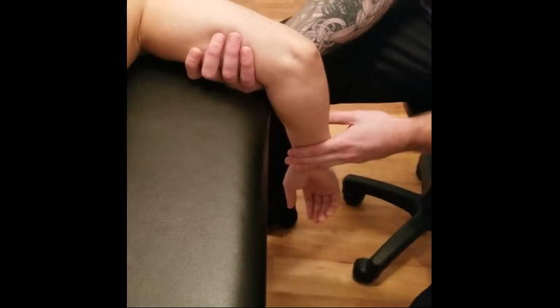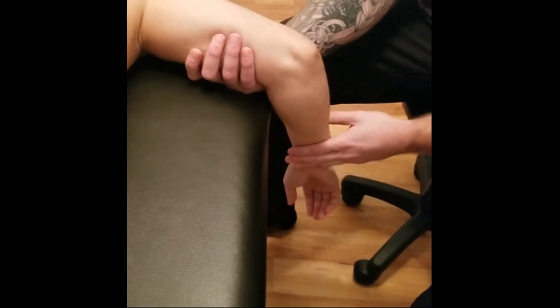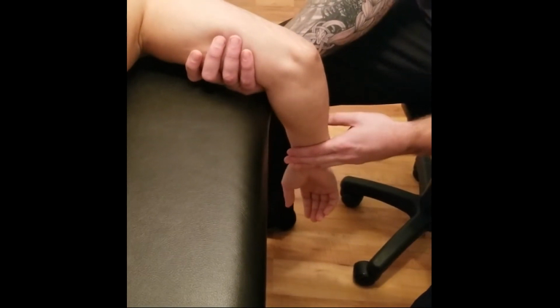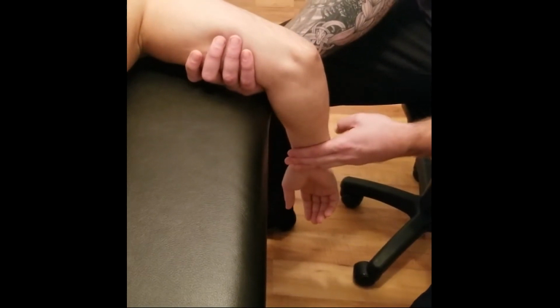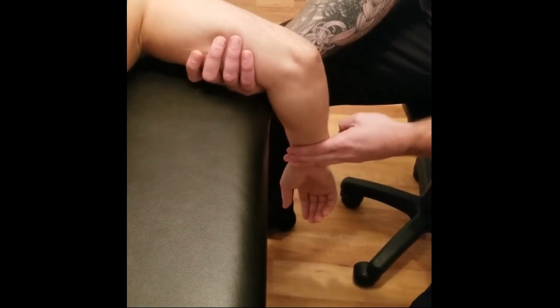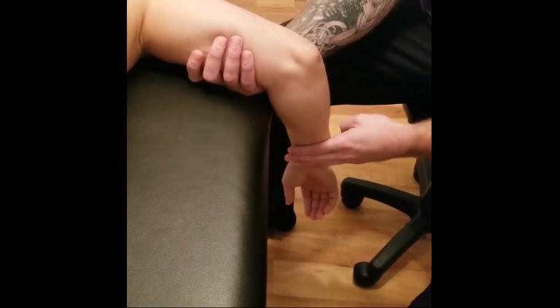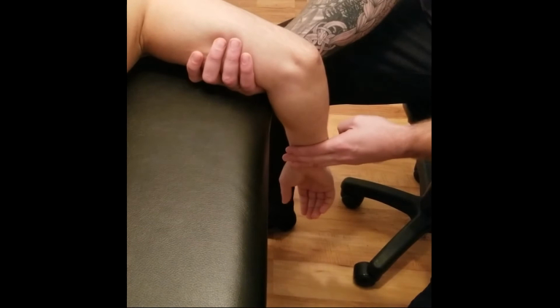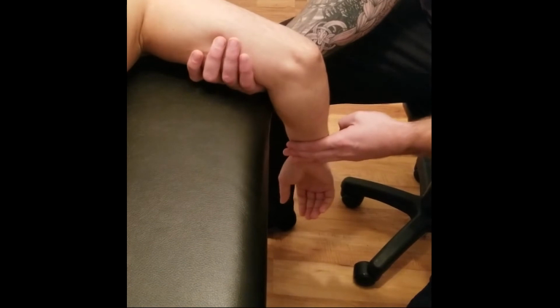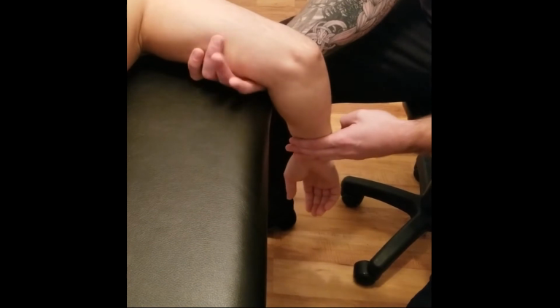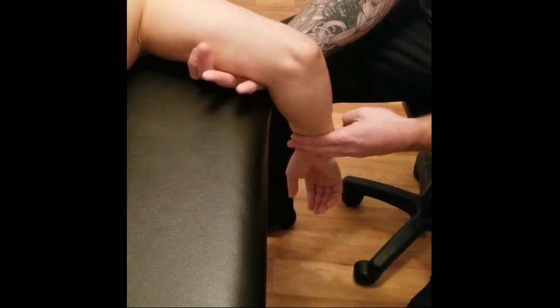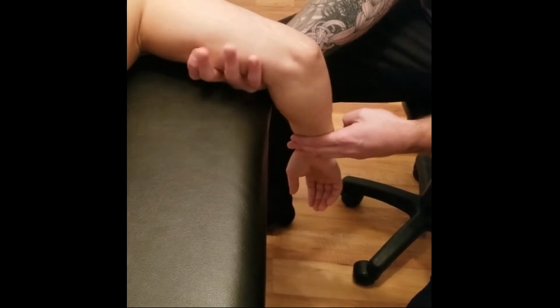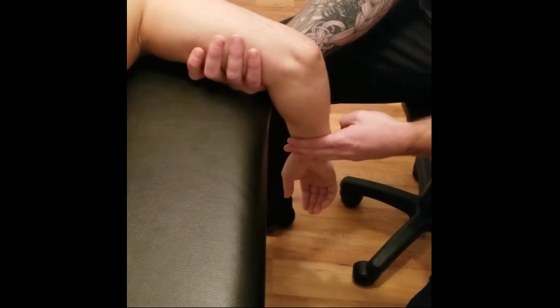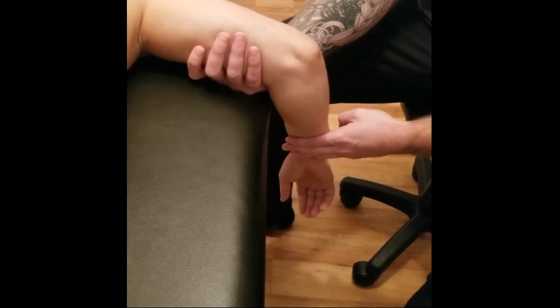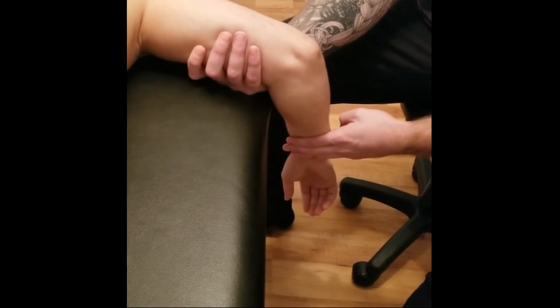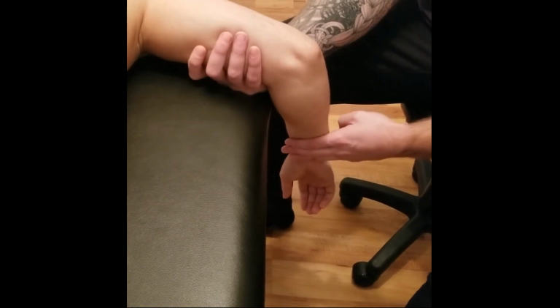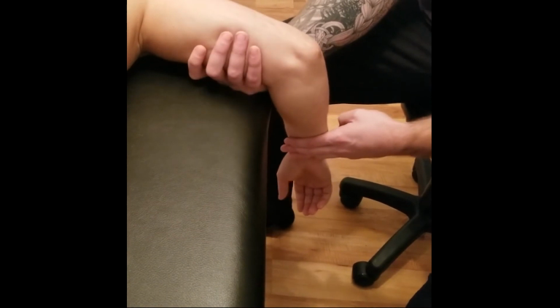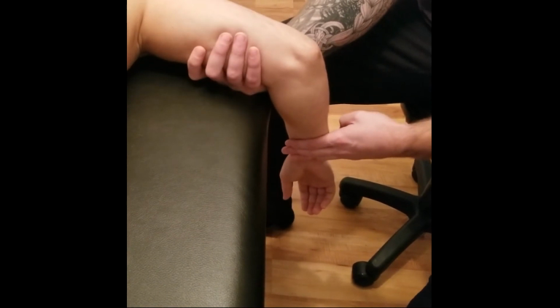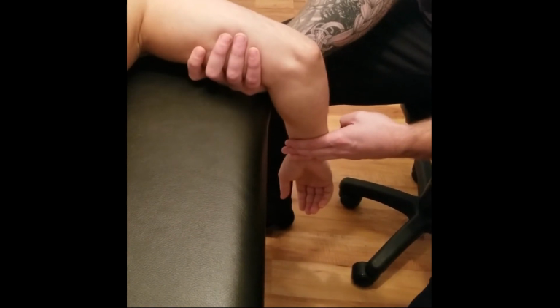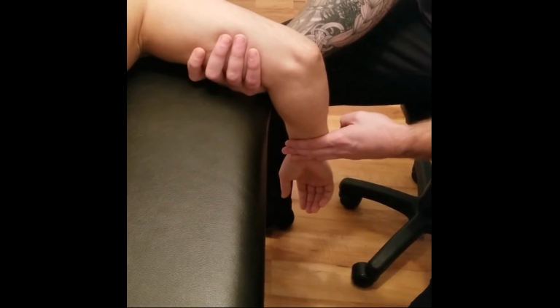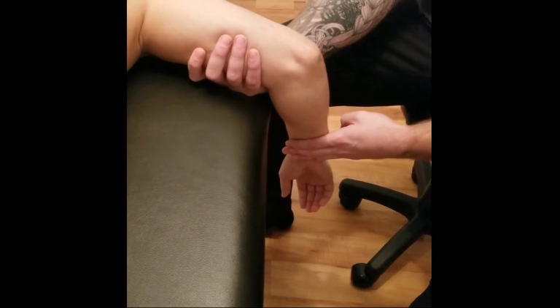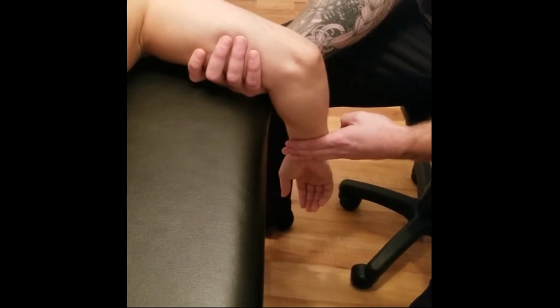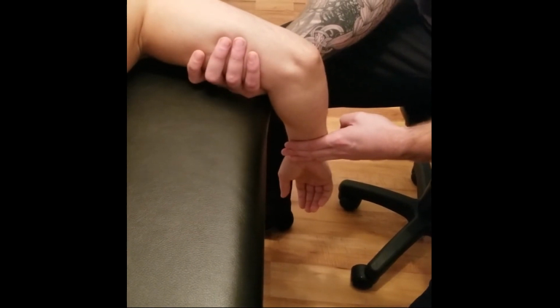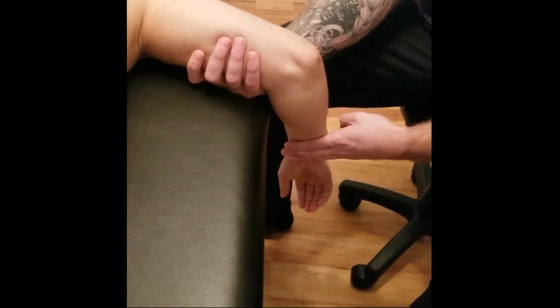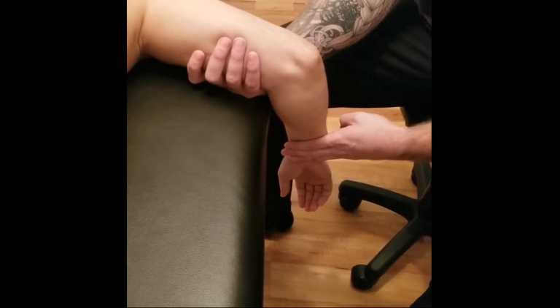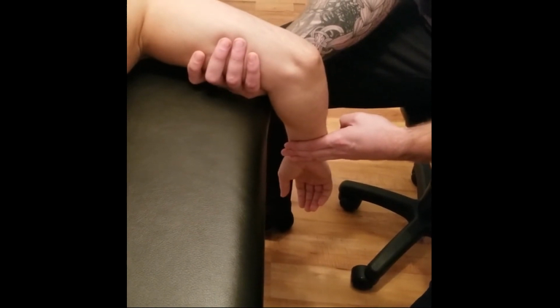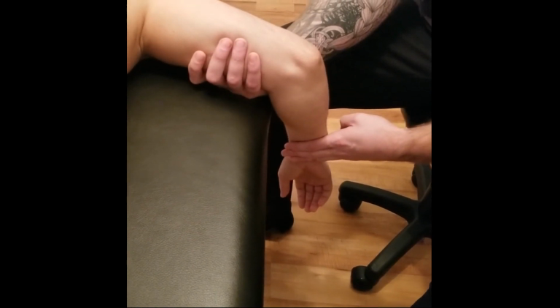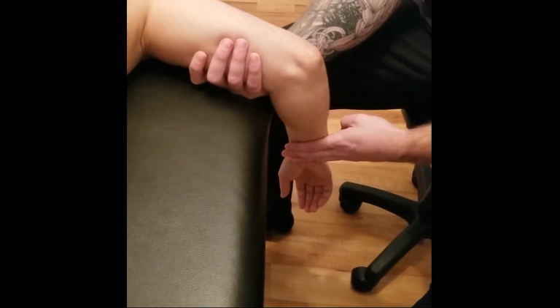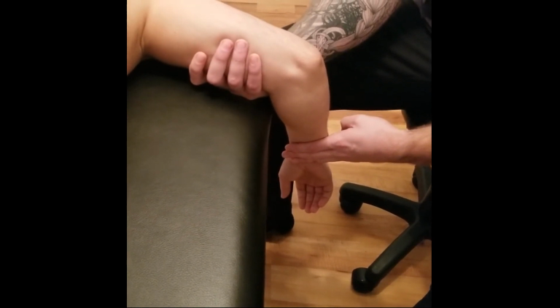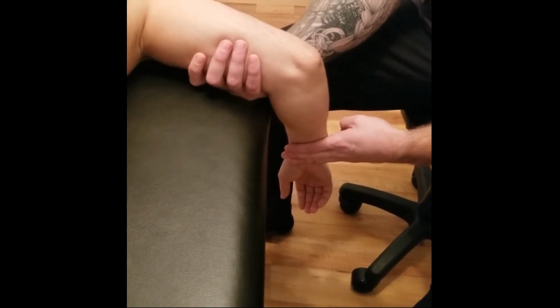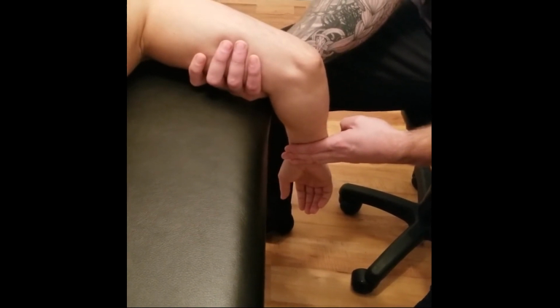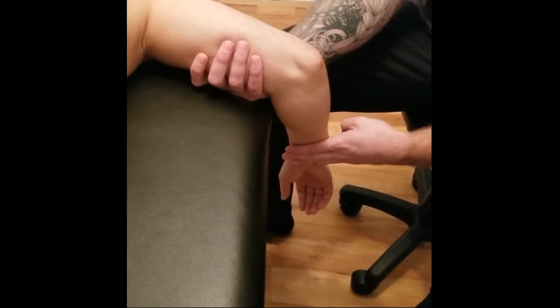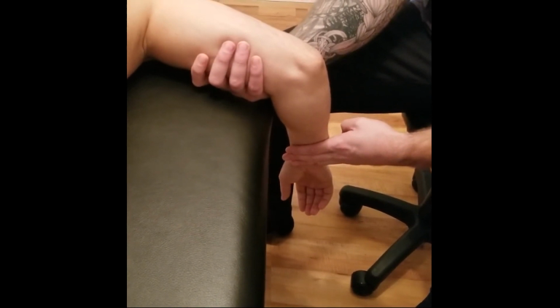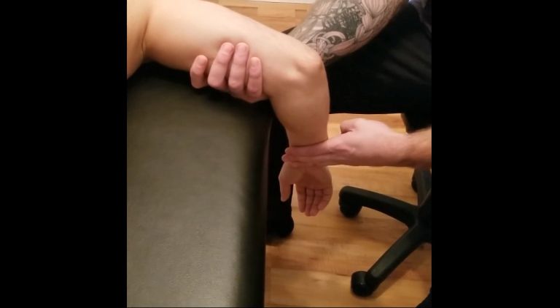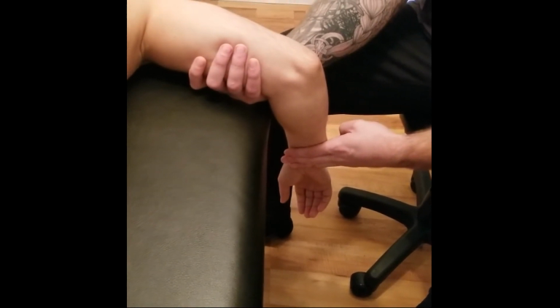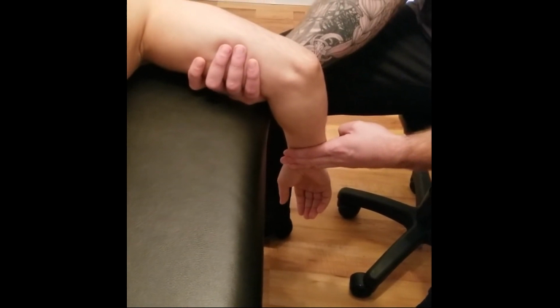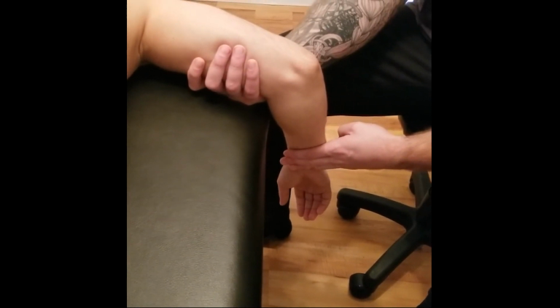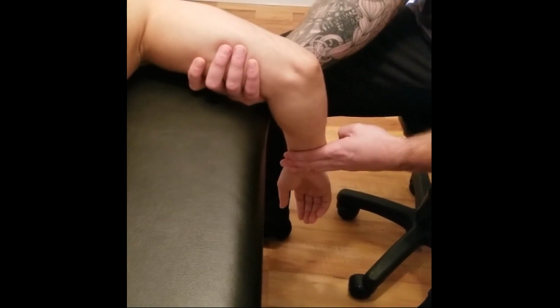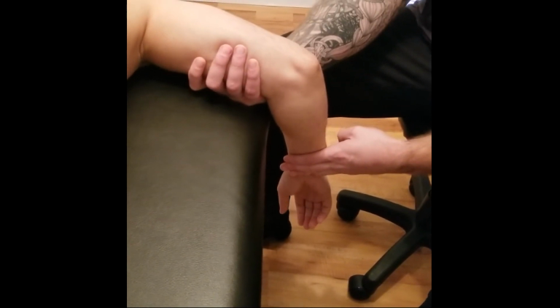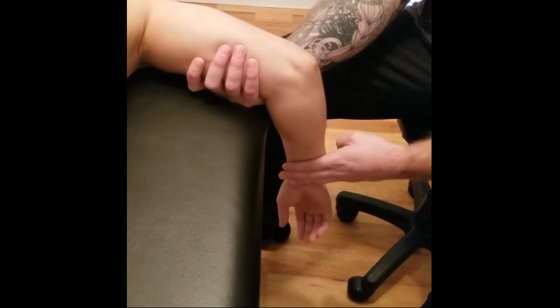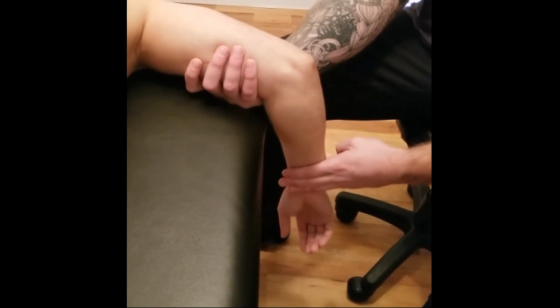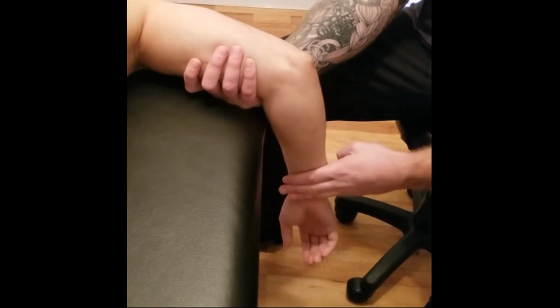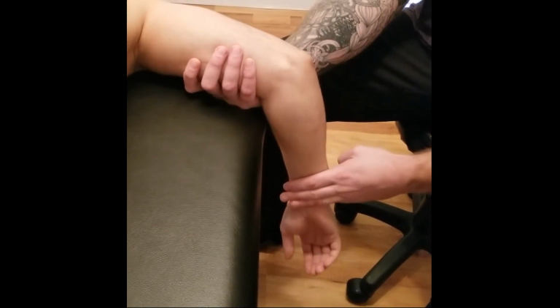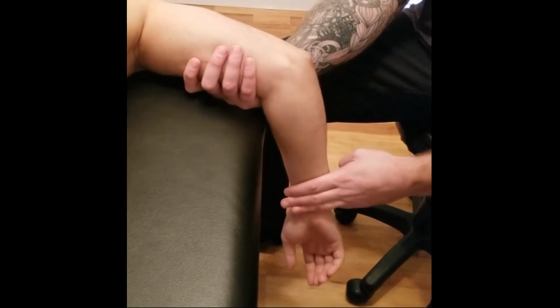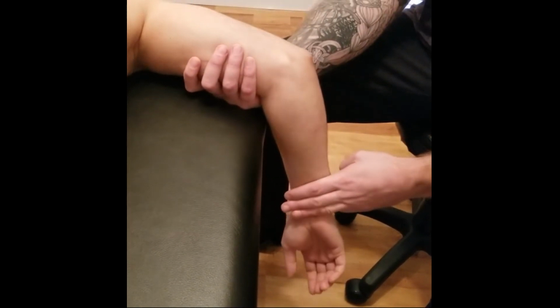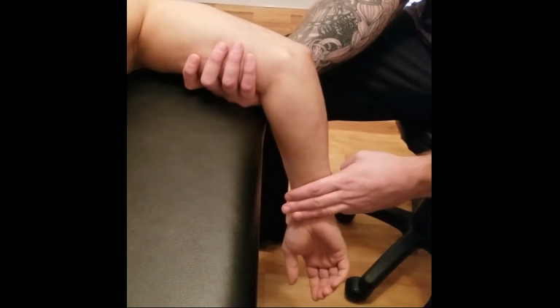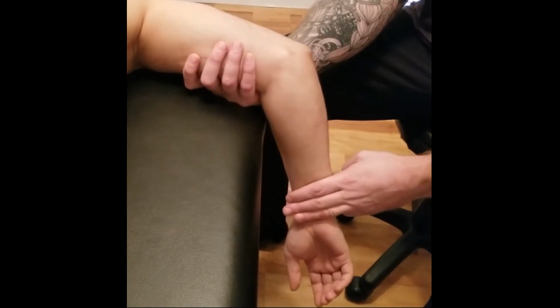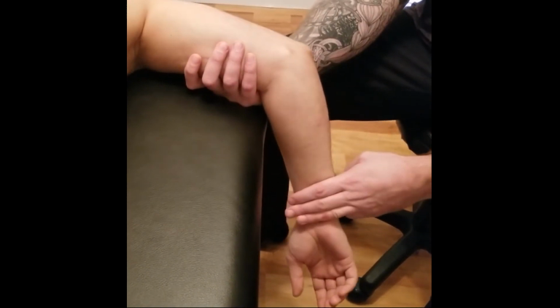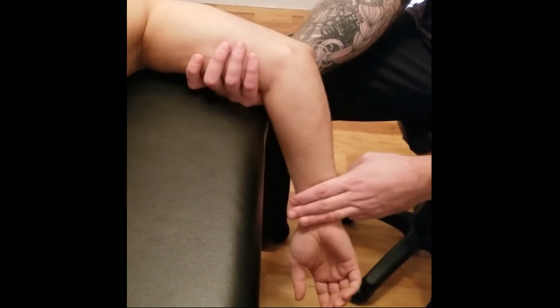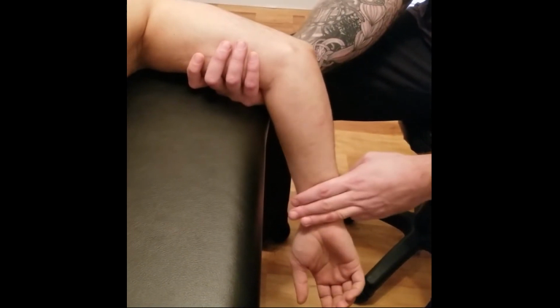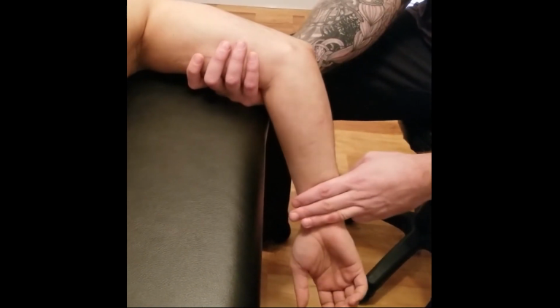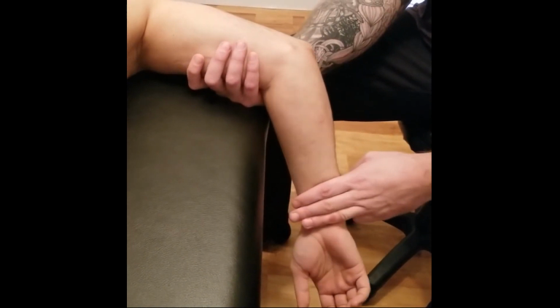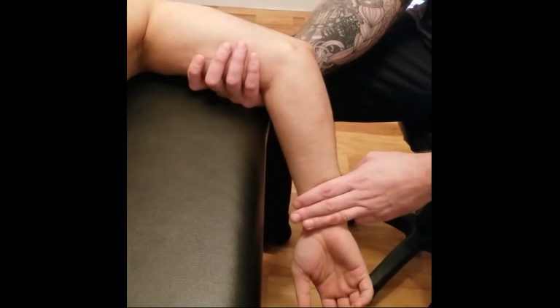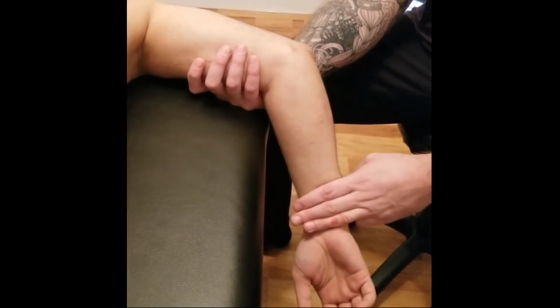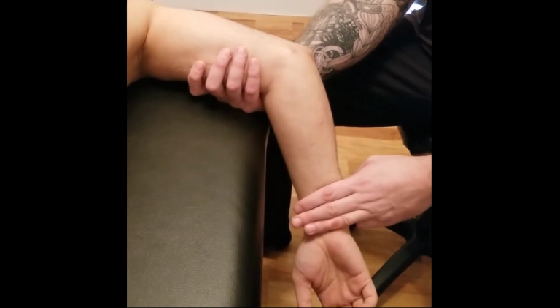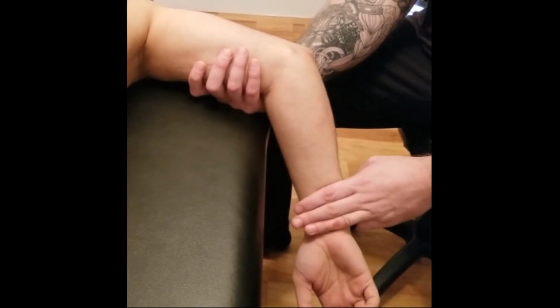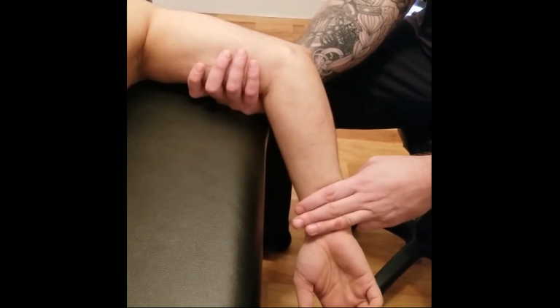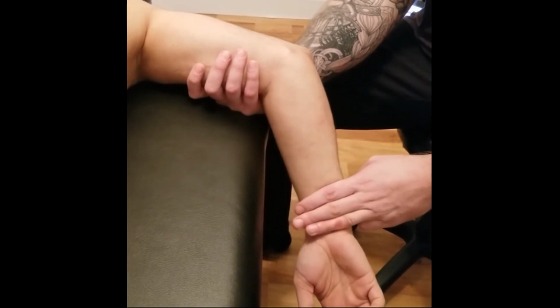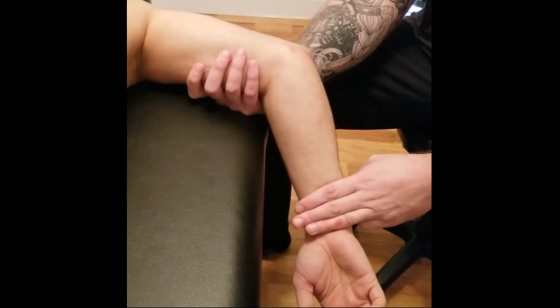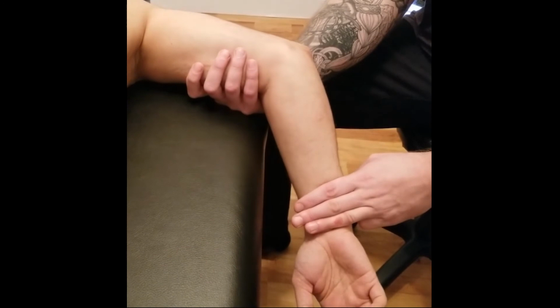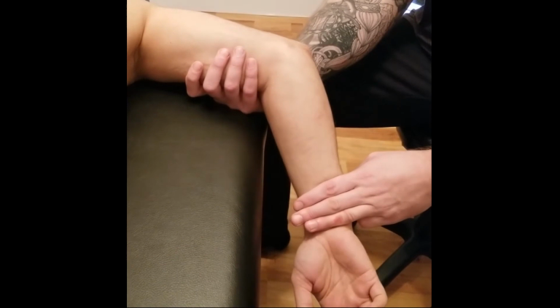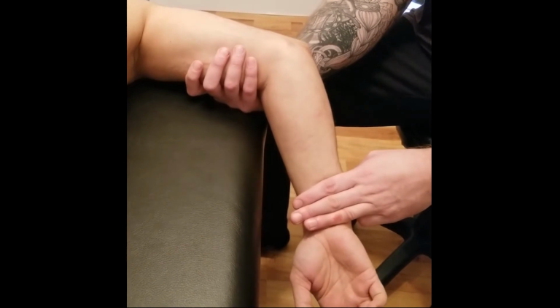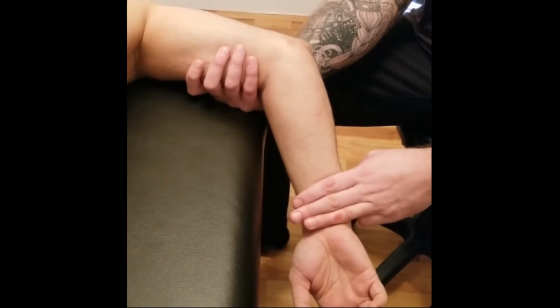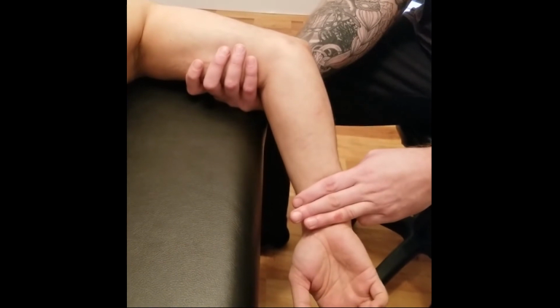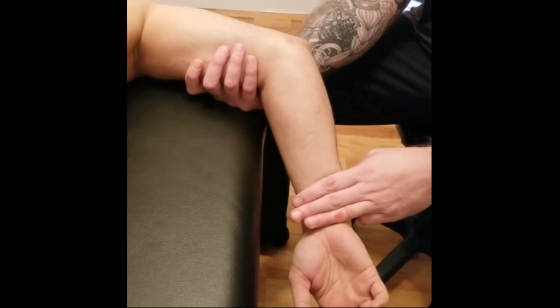Starting from the neutral hanging down position, go ahead and pull your arm all the way through that for the concentric component.